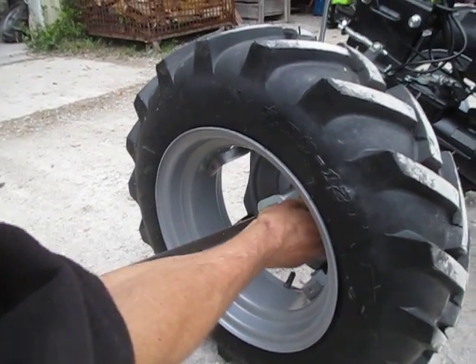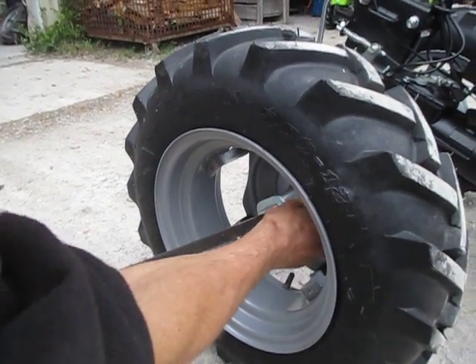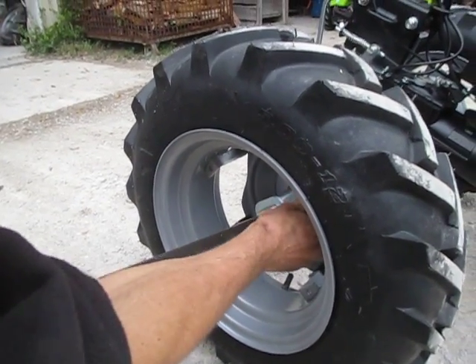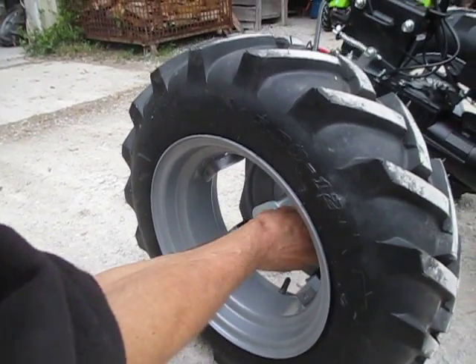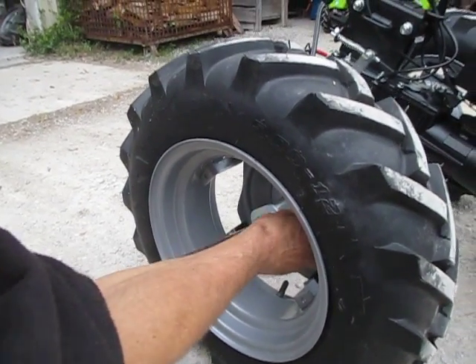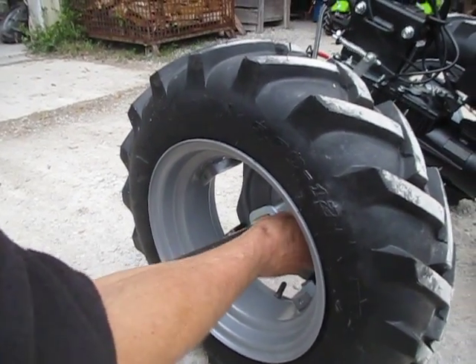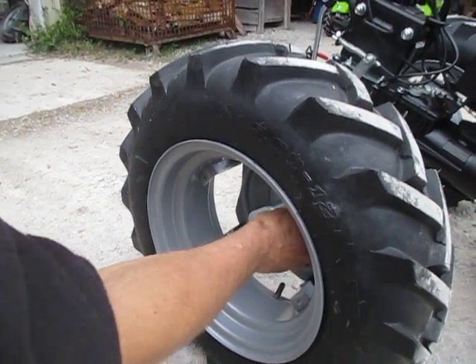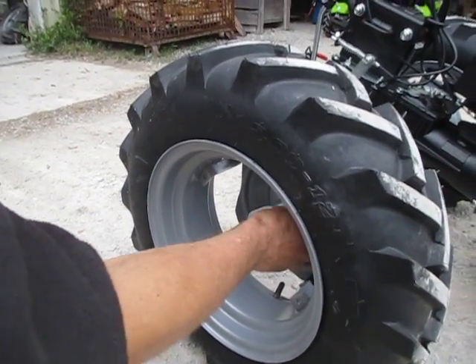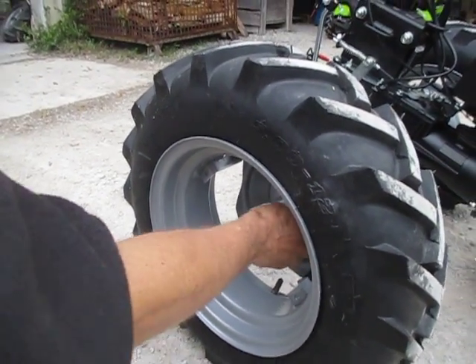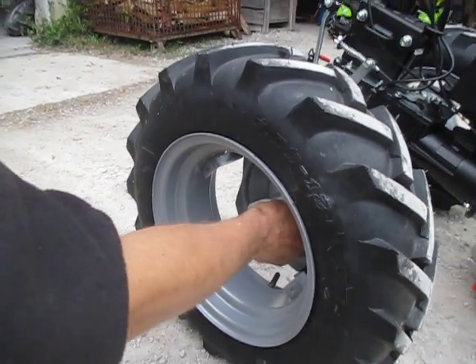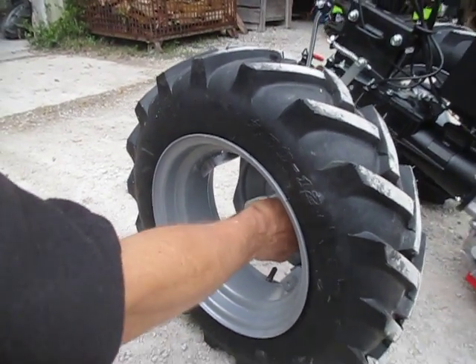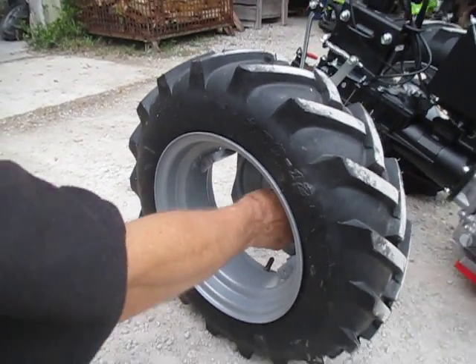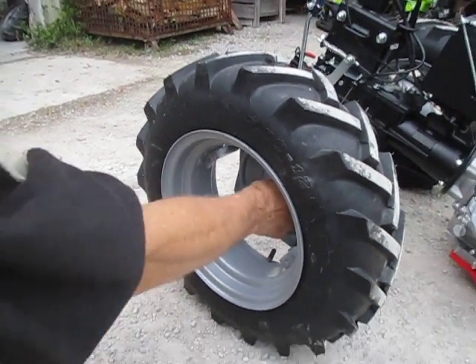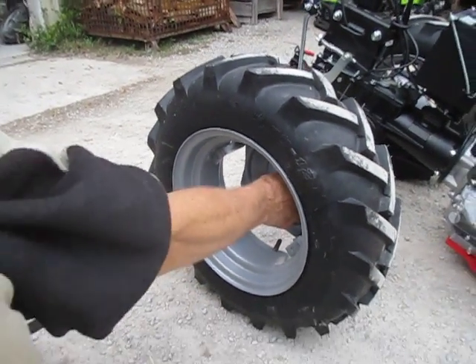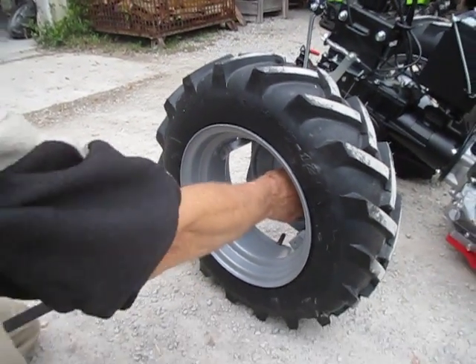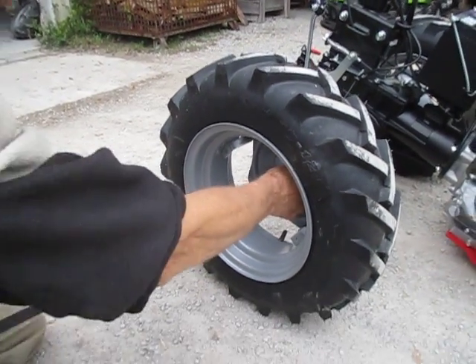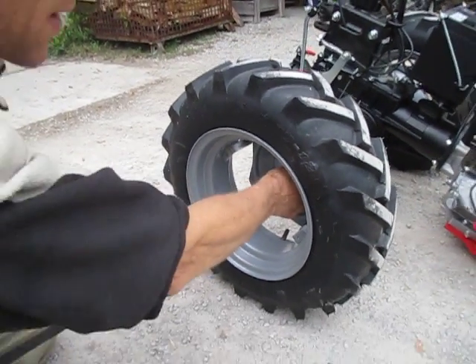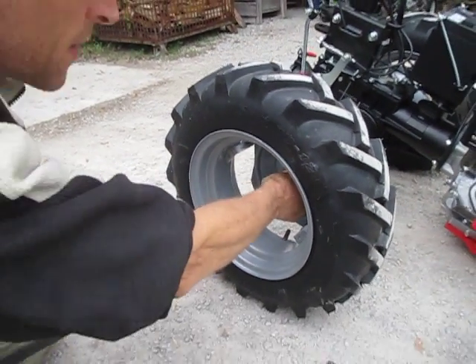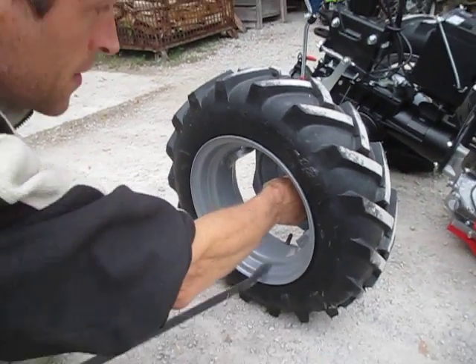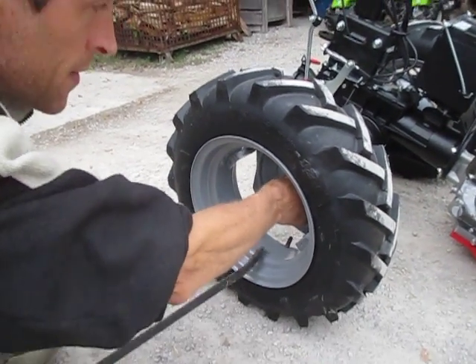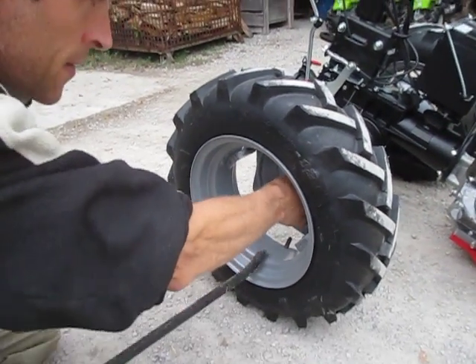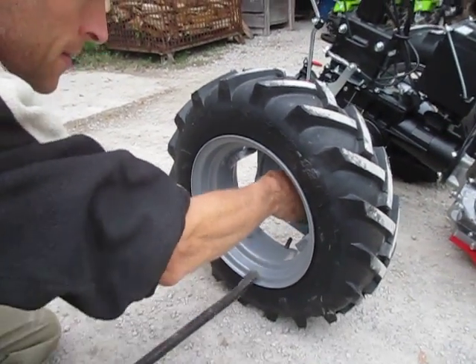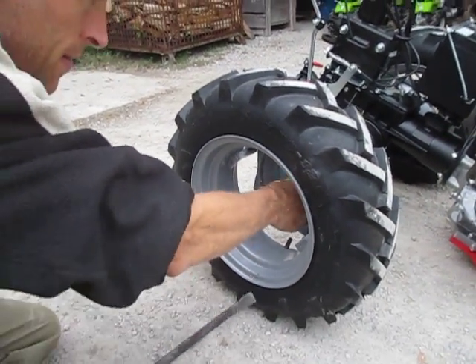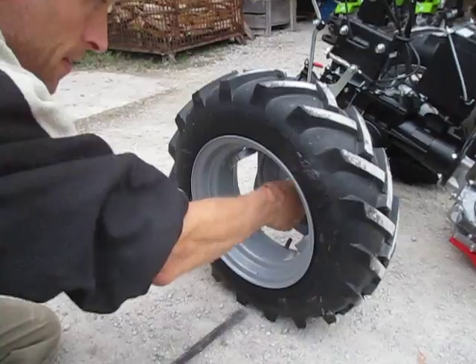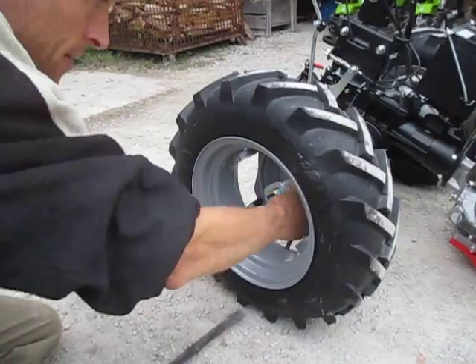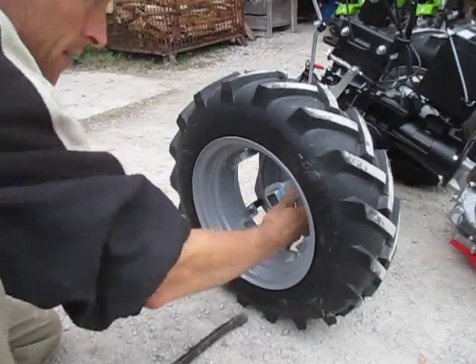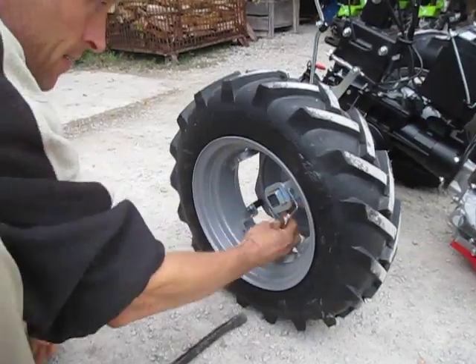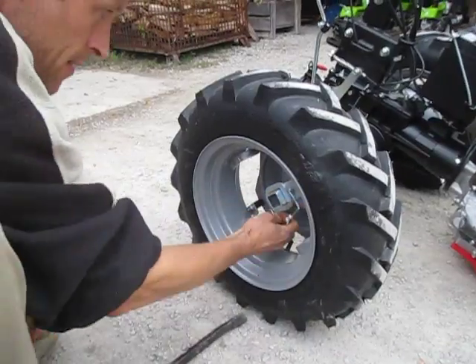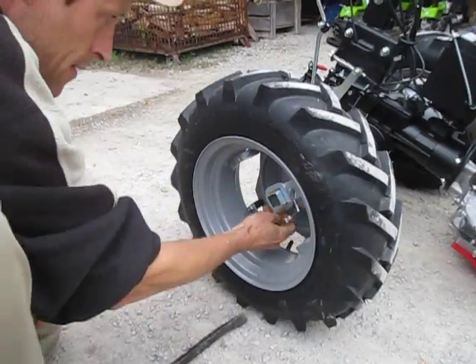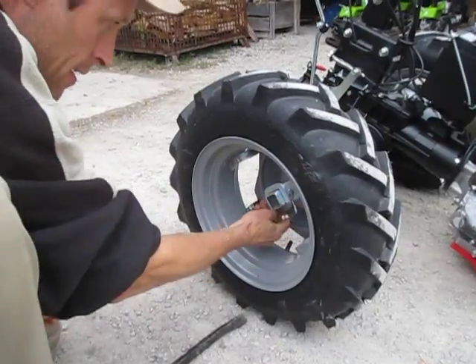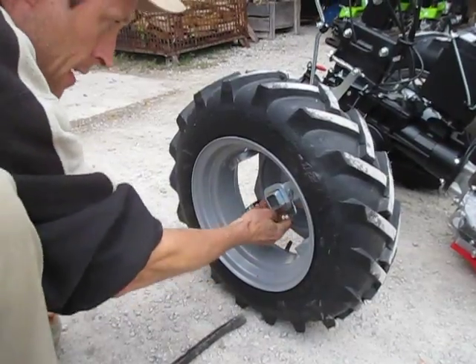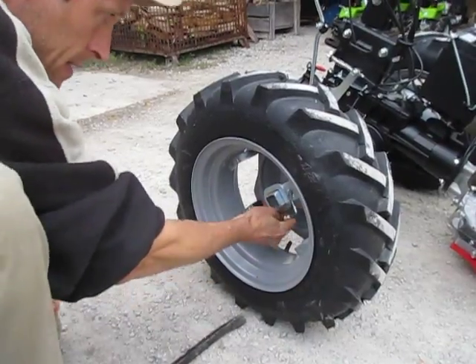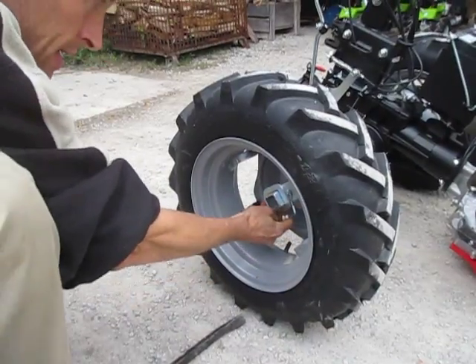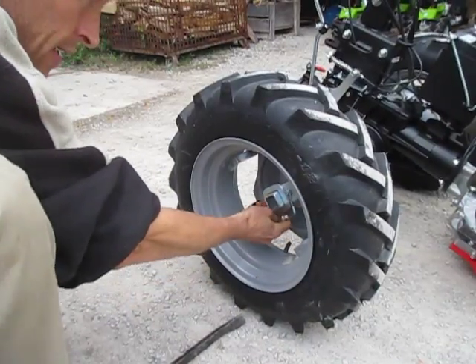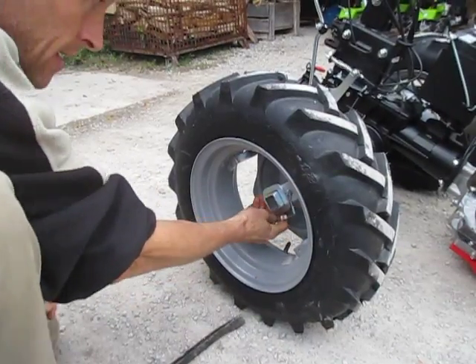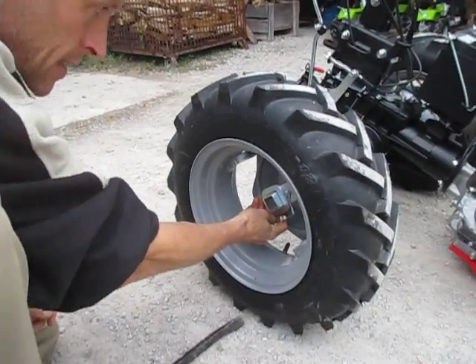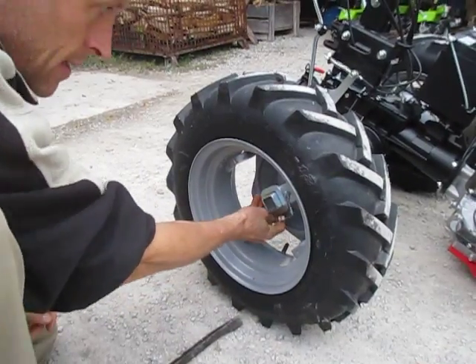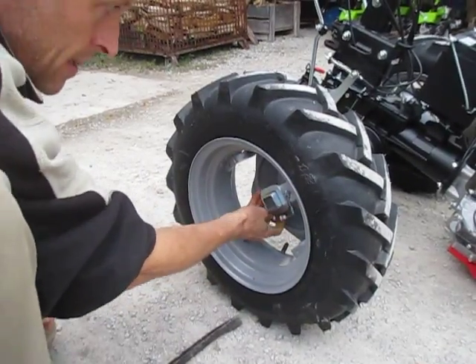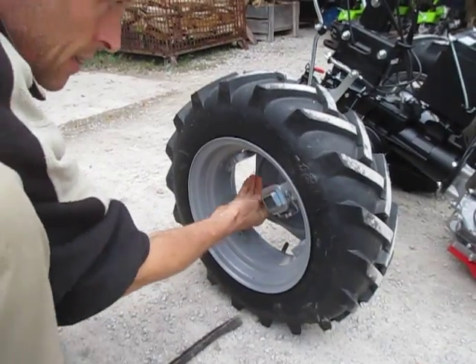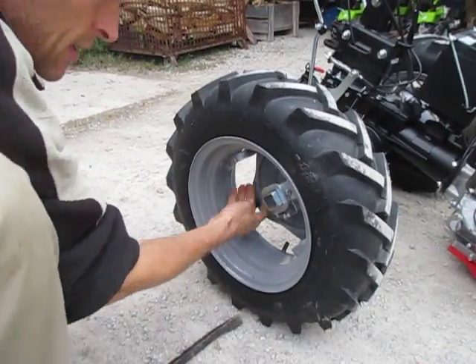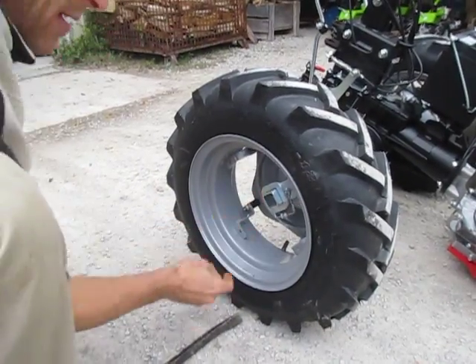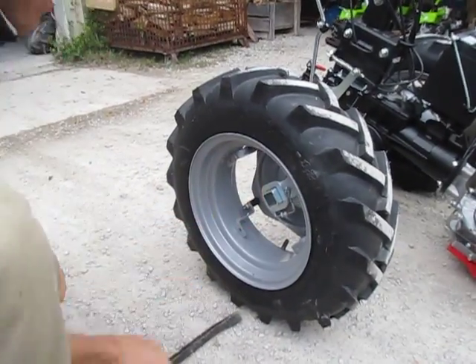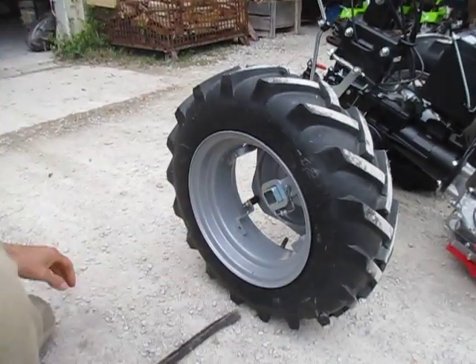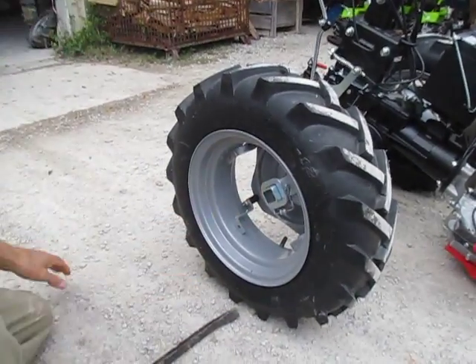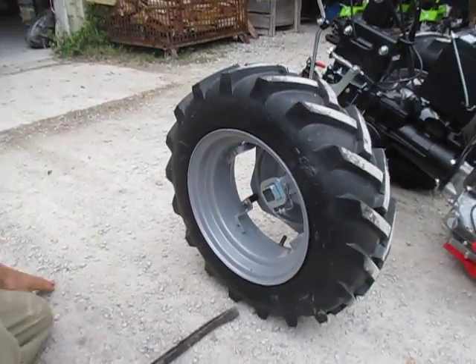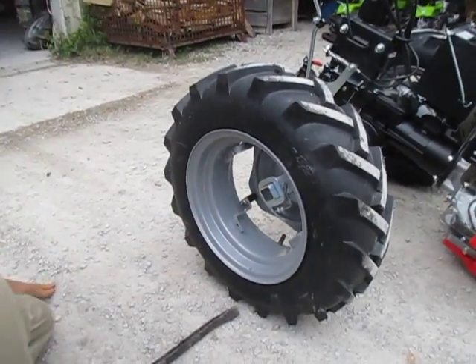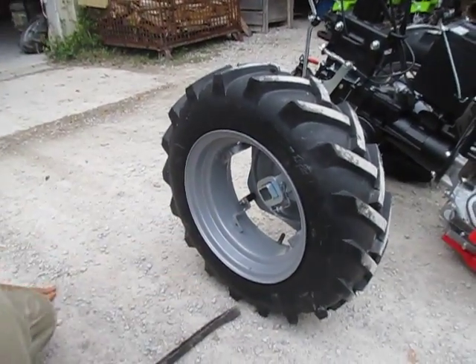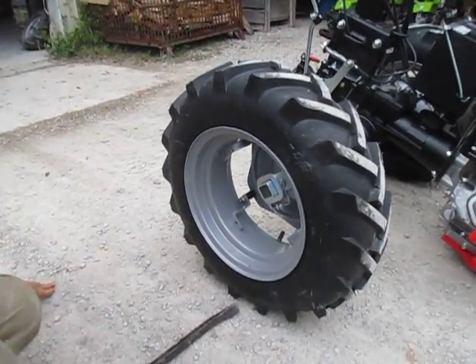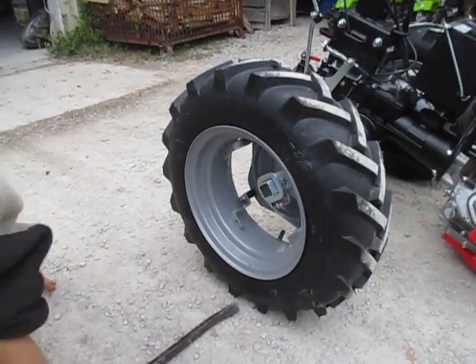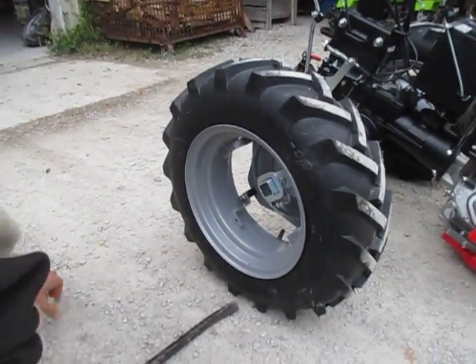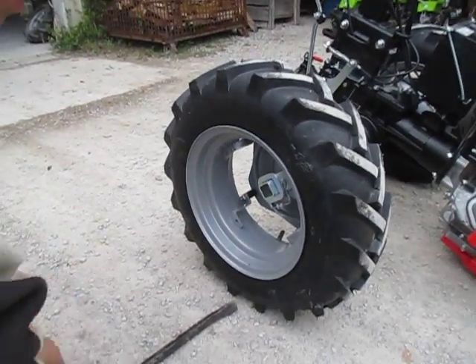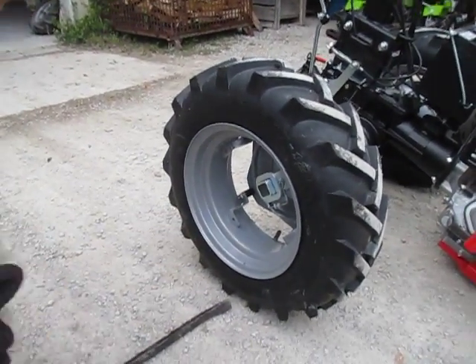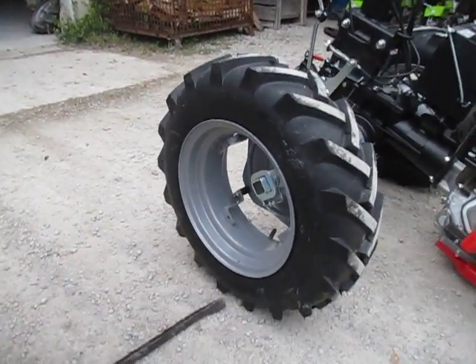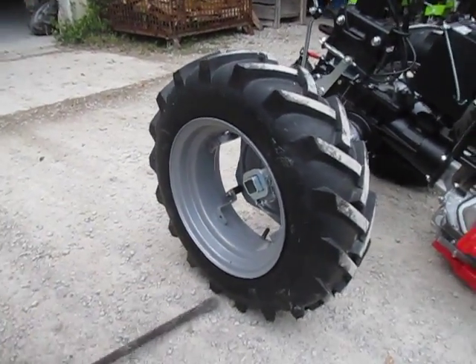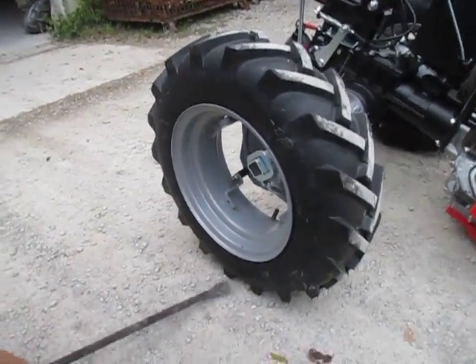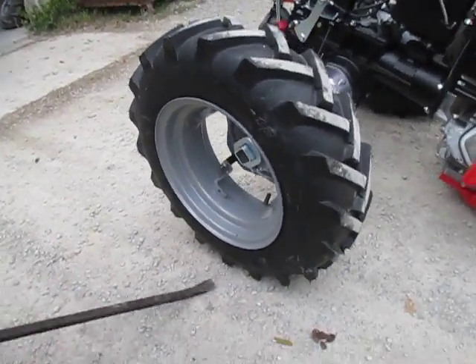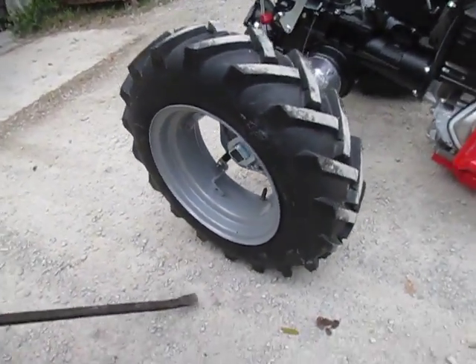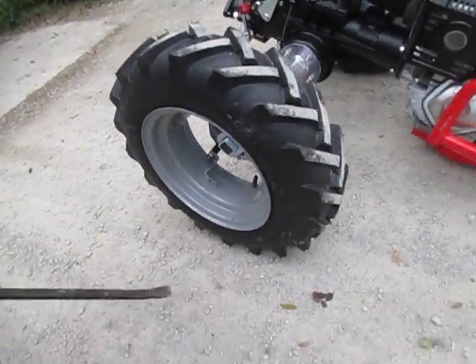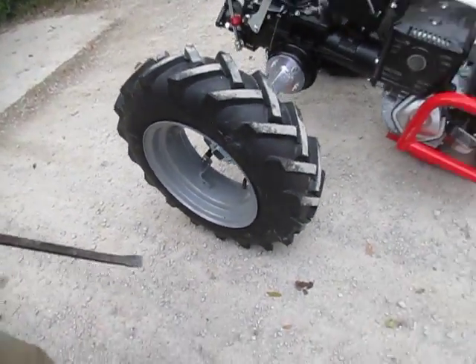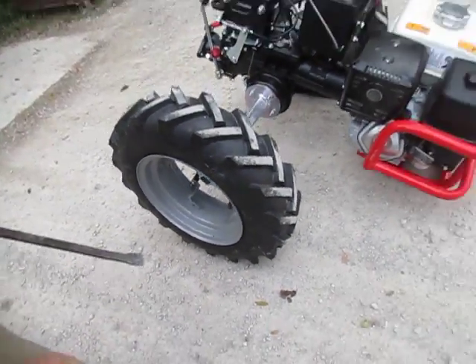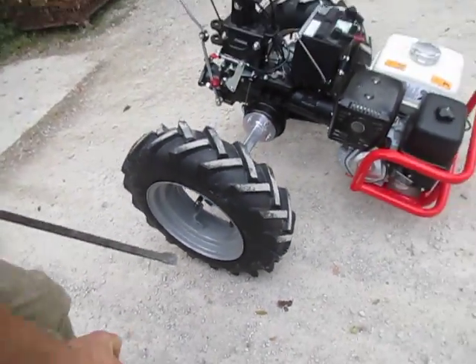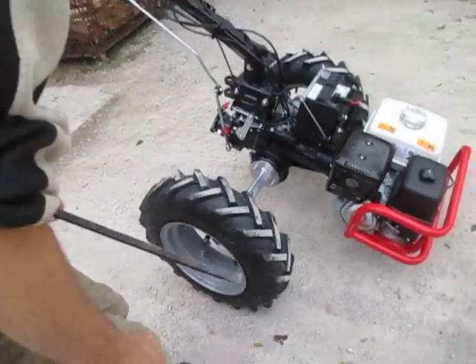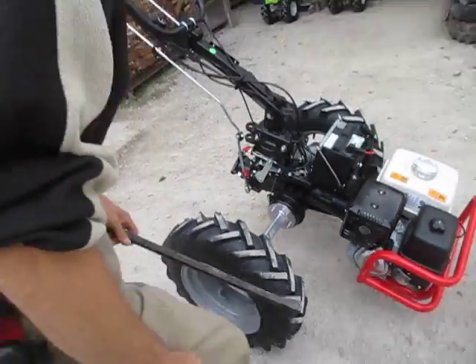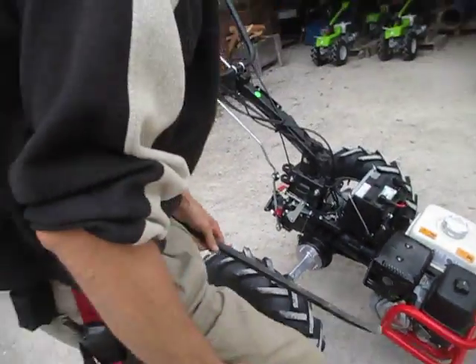I can feel the hole there. There's that. Now we'll do it on the other side.